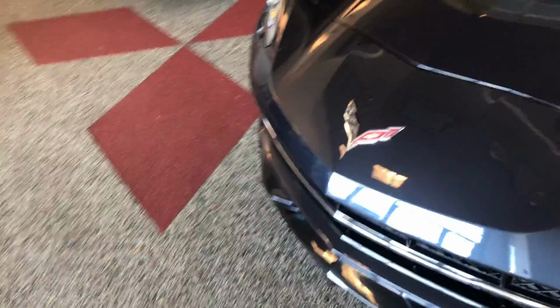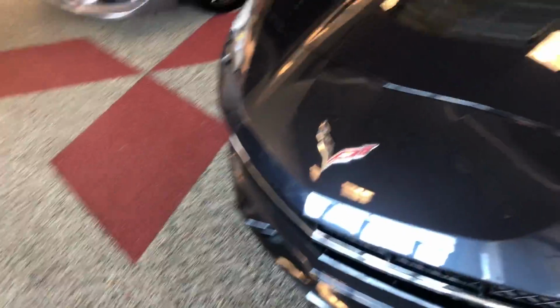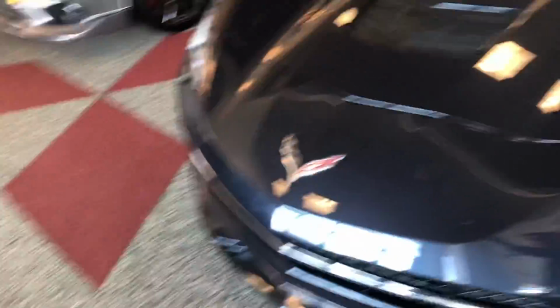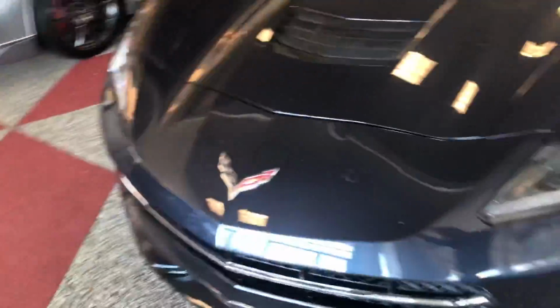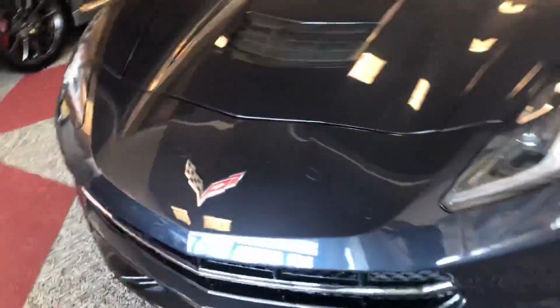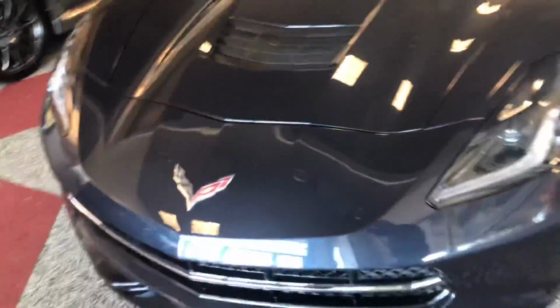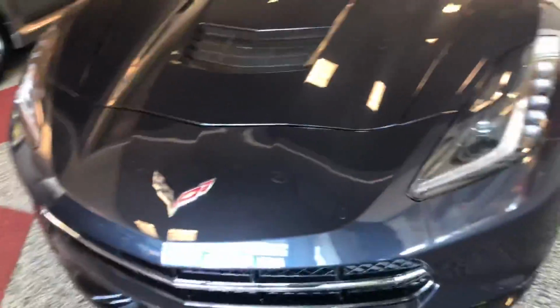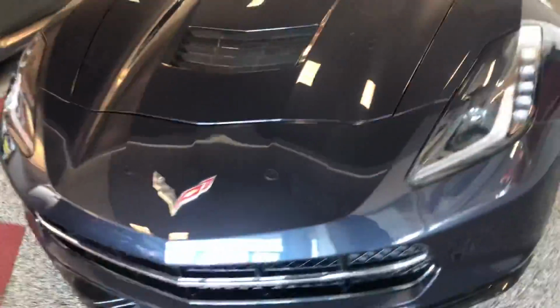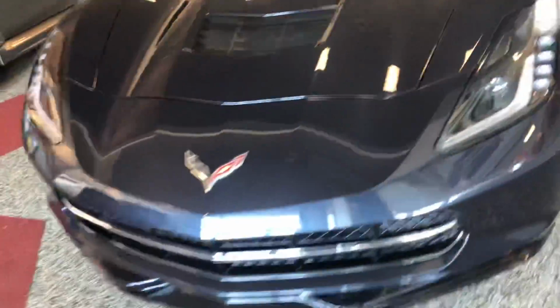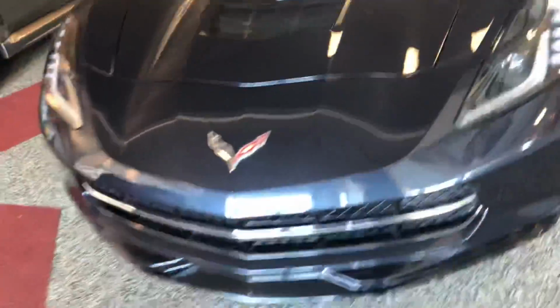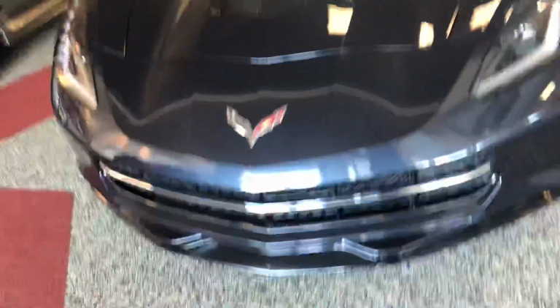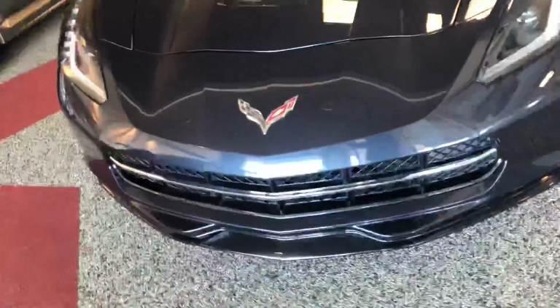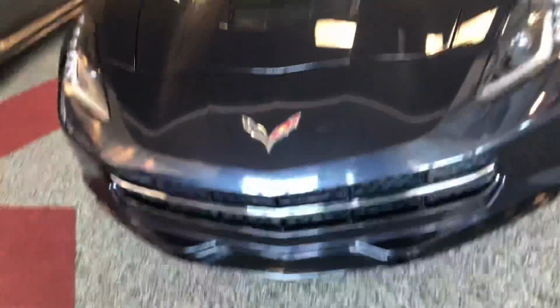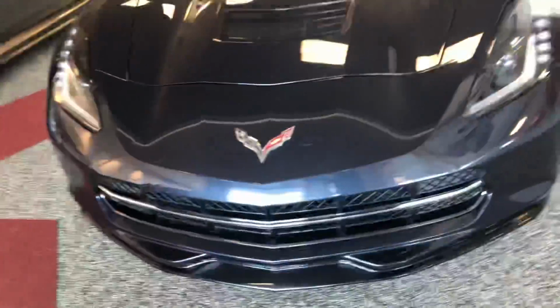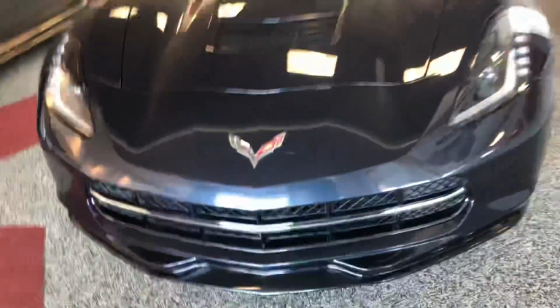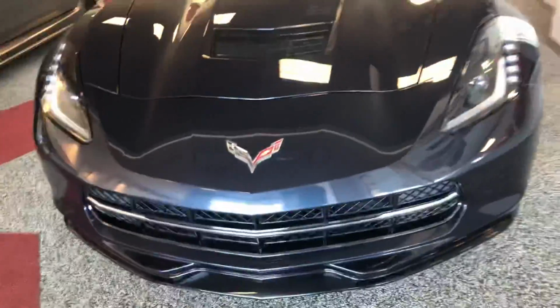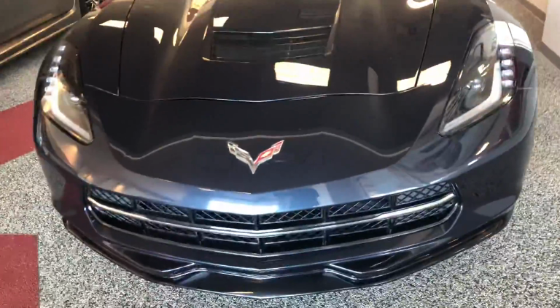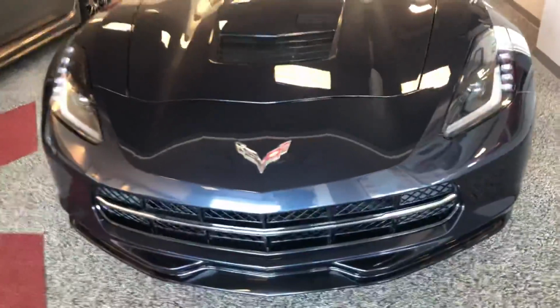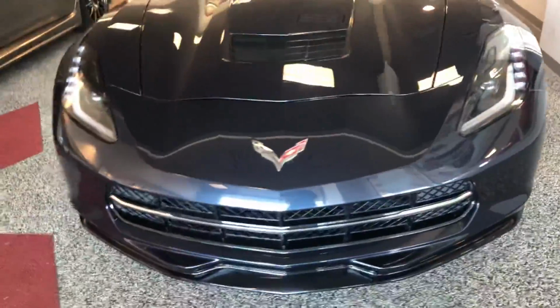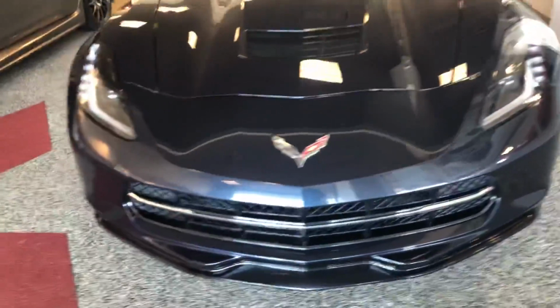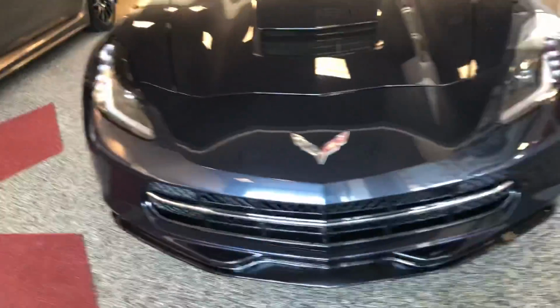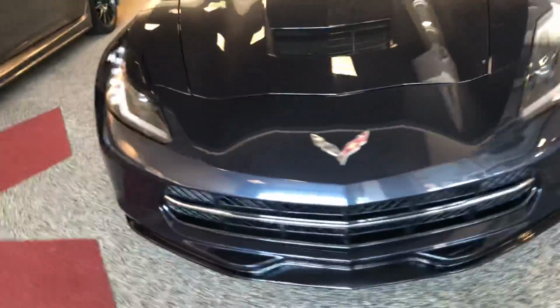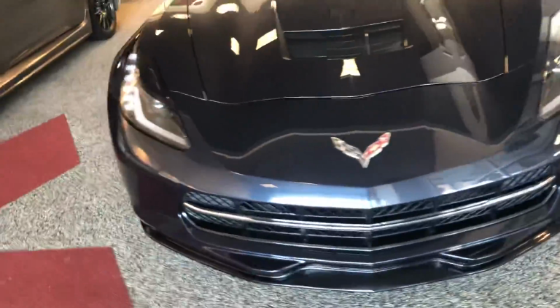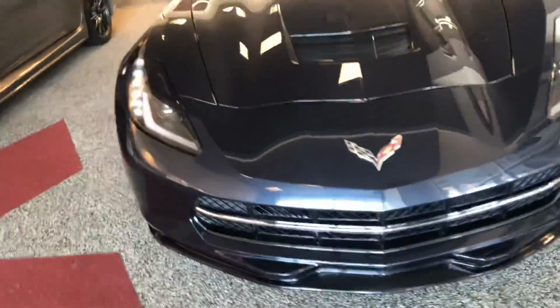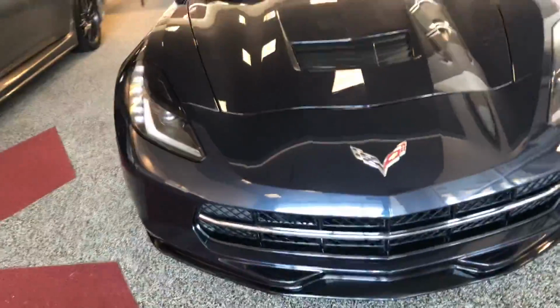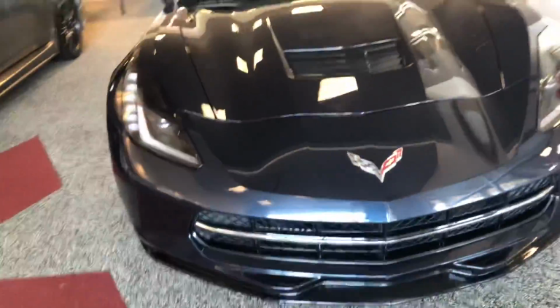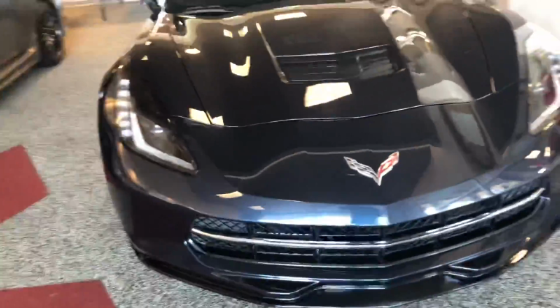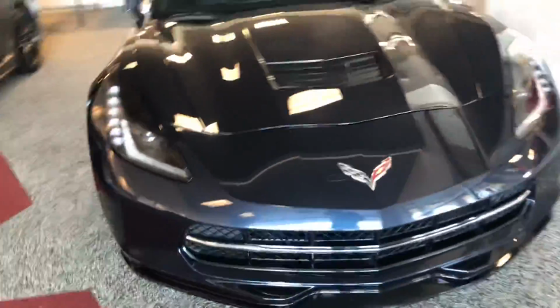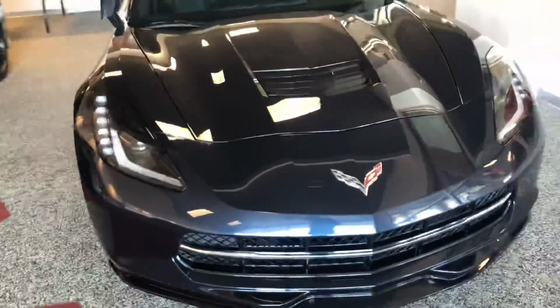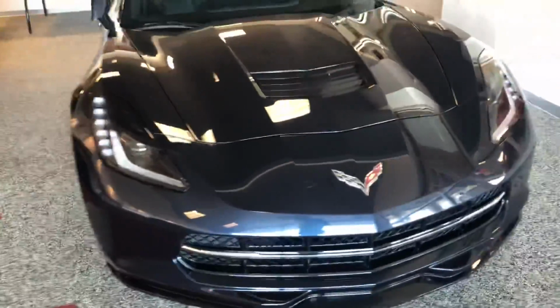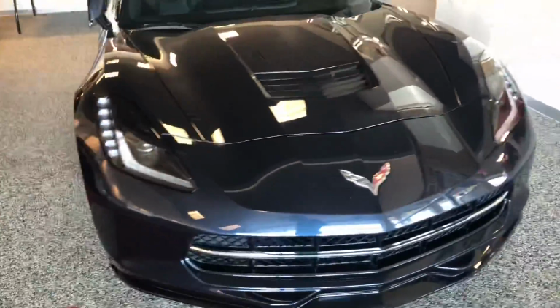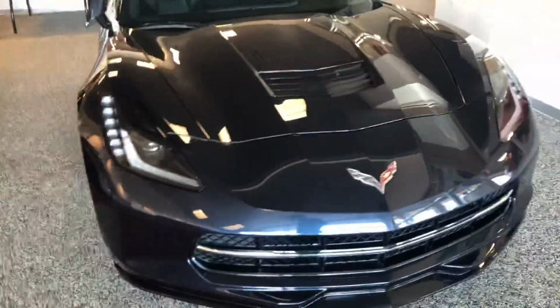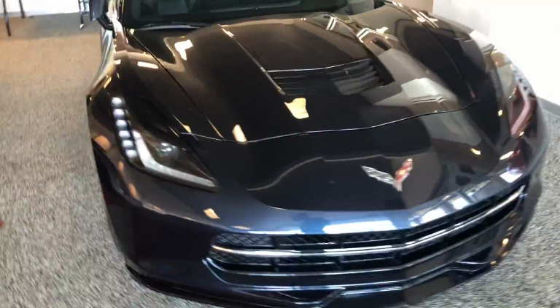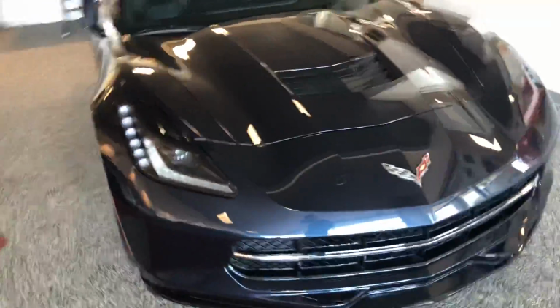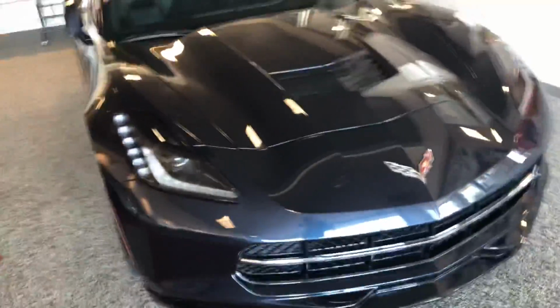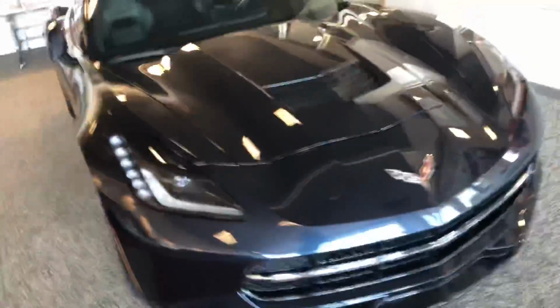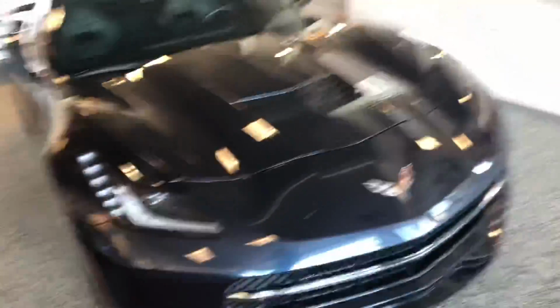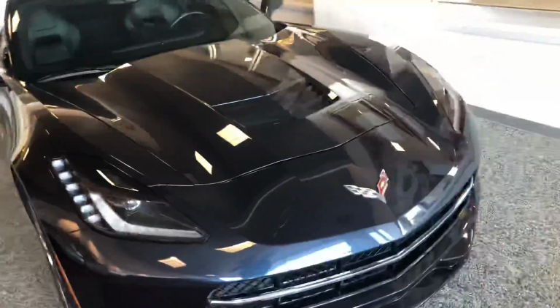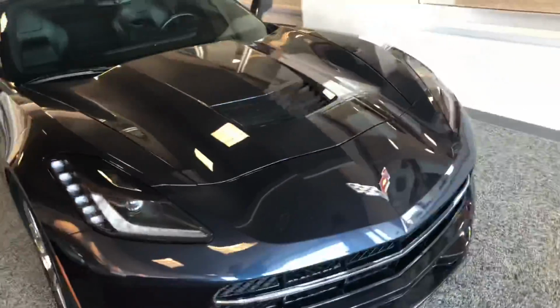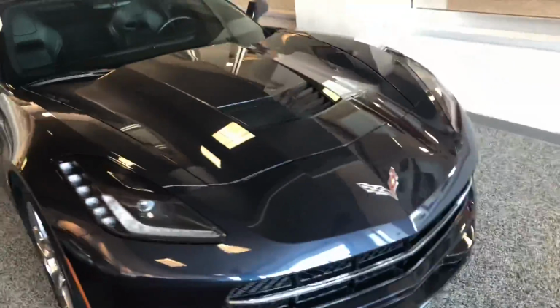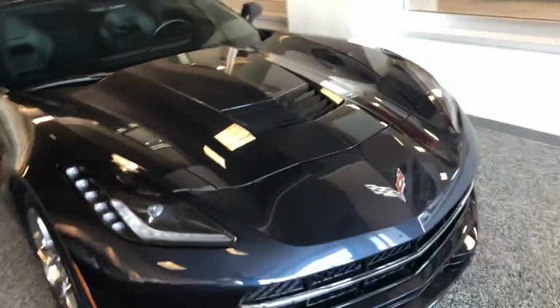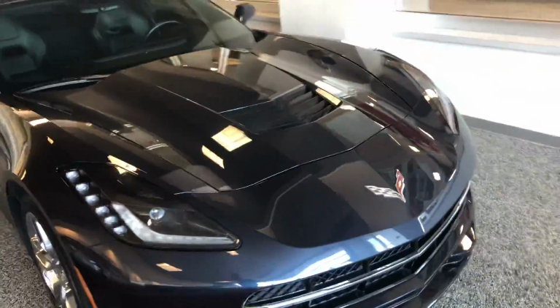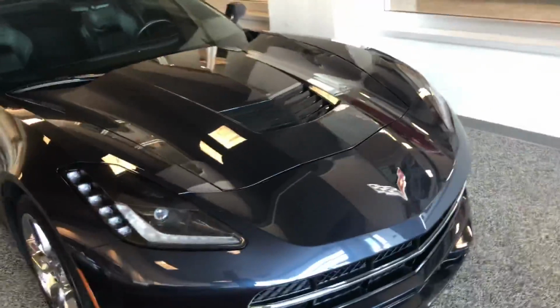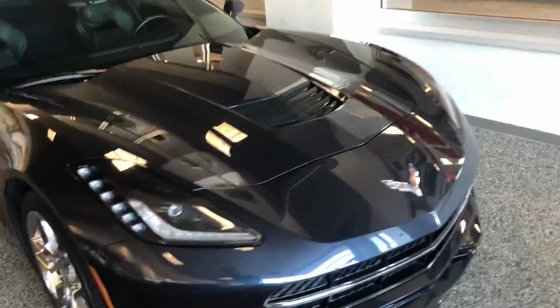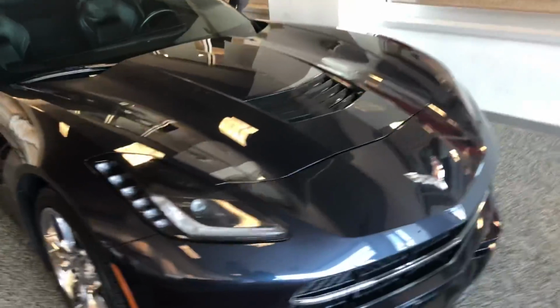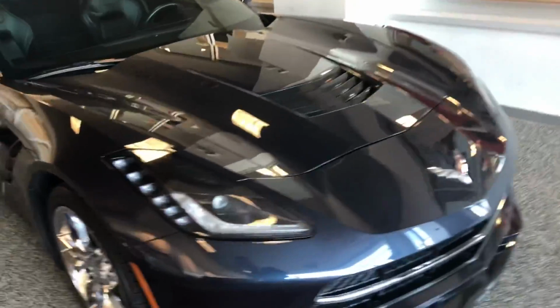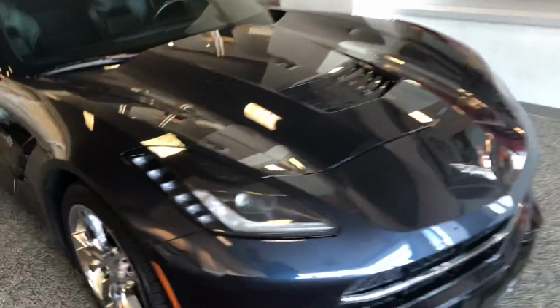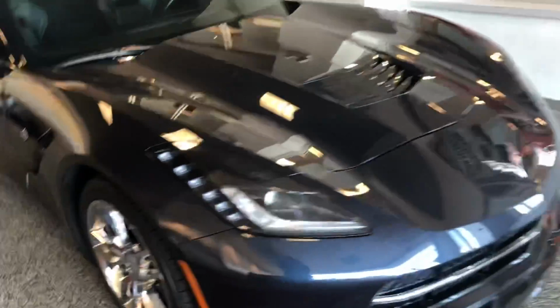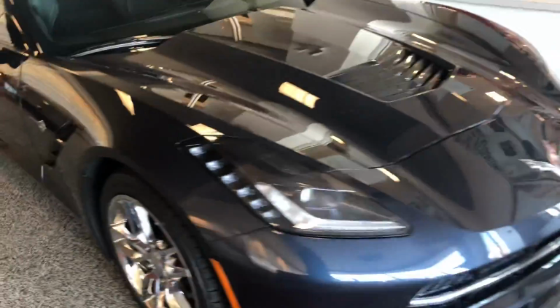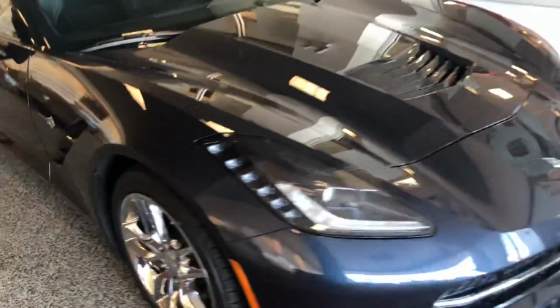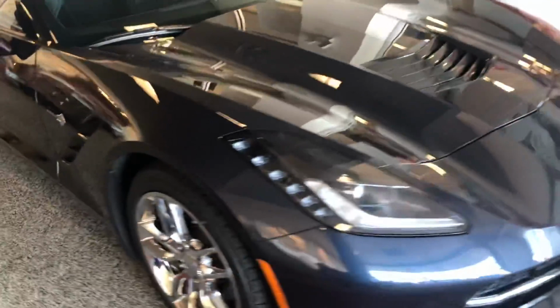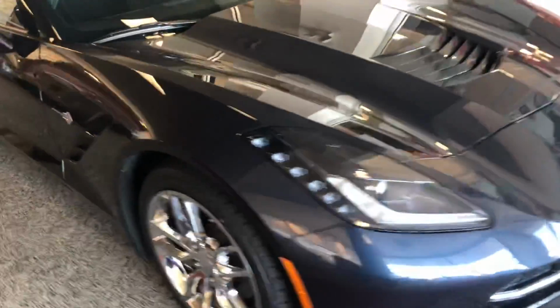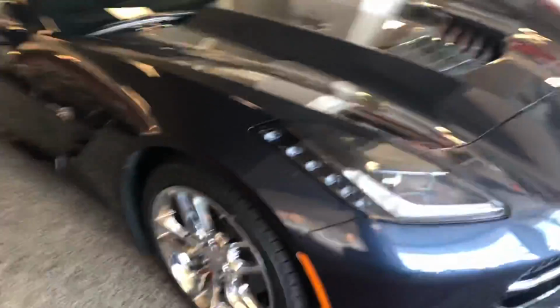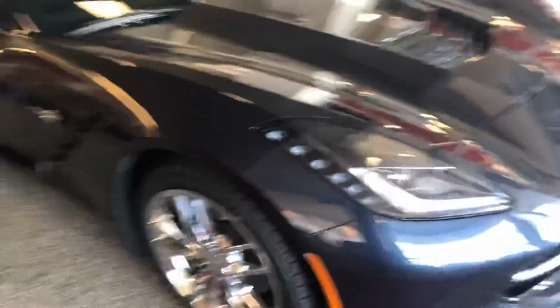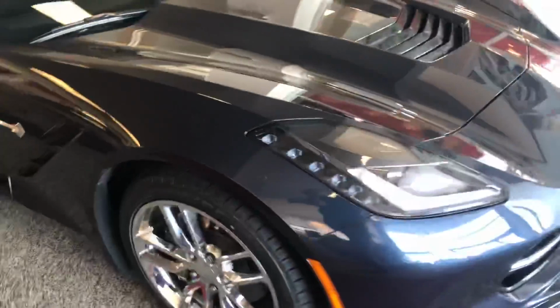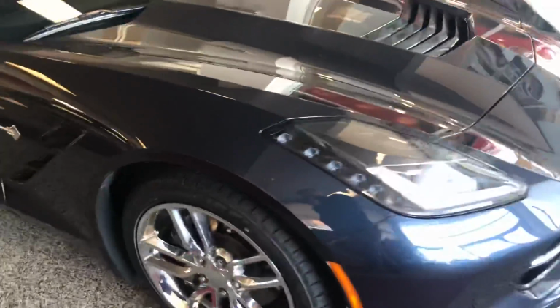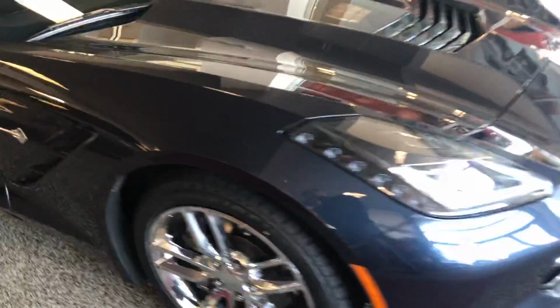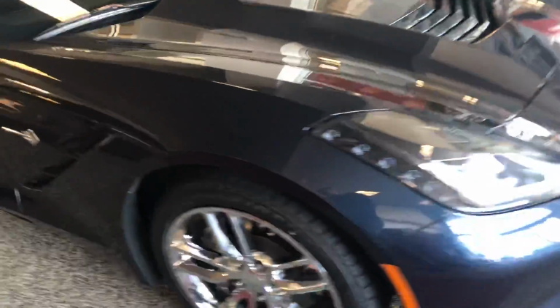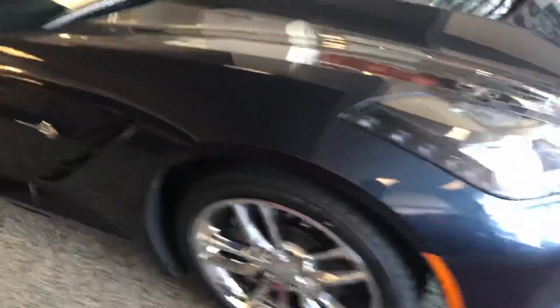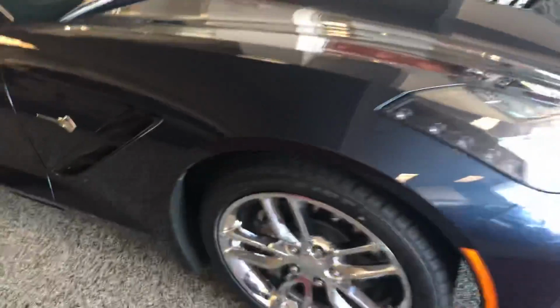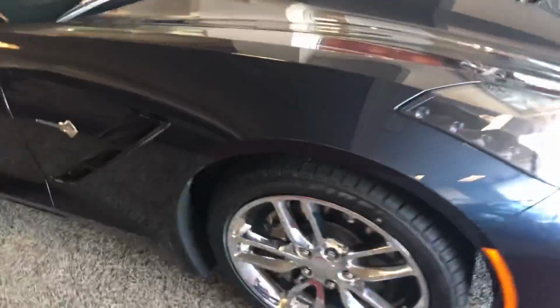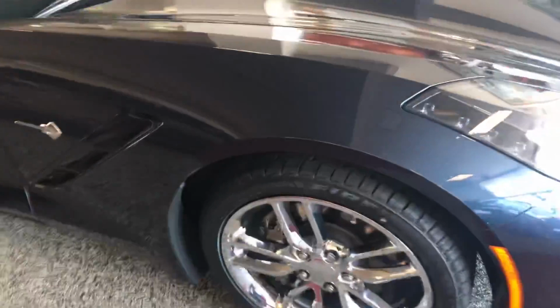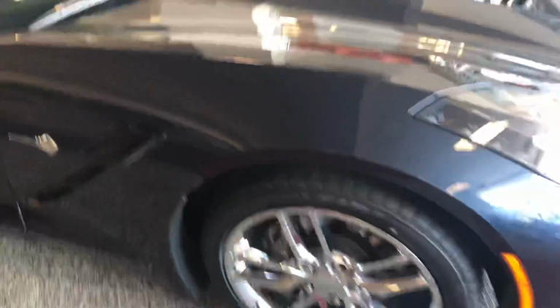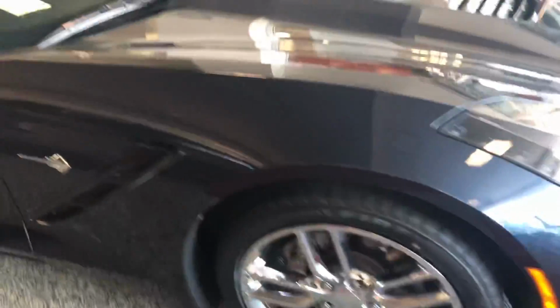Hey there, this is Wes from Max Madsen Mitsubishi in Aurora, just doing a quick walk around of our Corvette Stingray 2014.